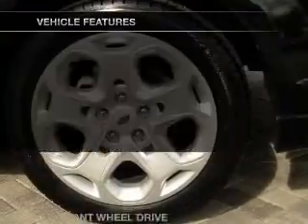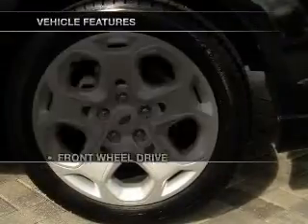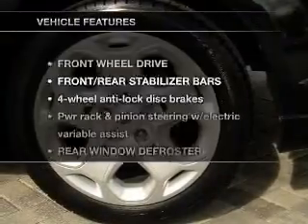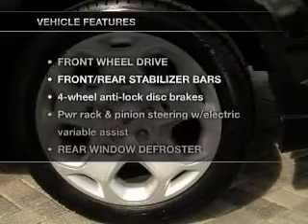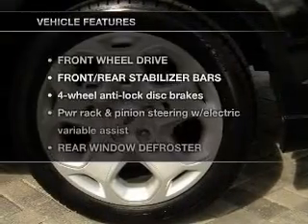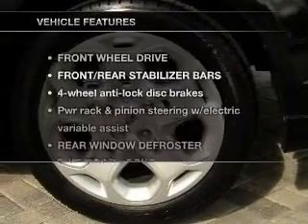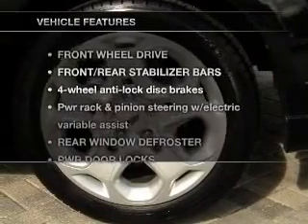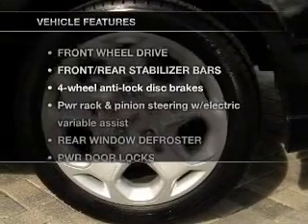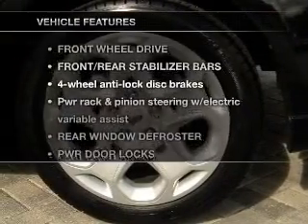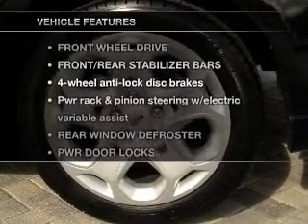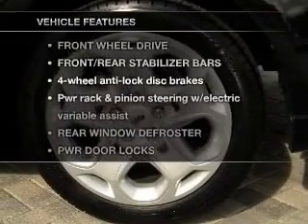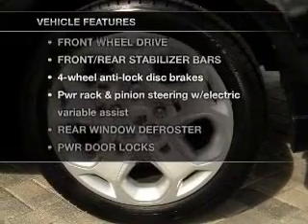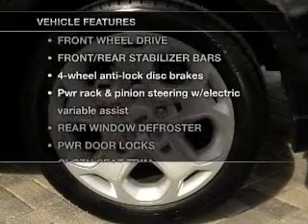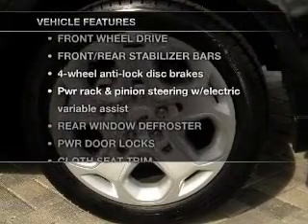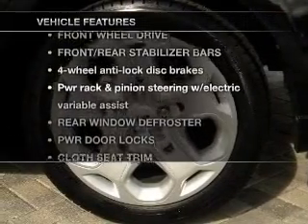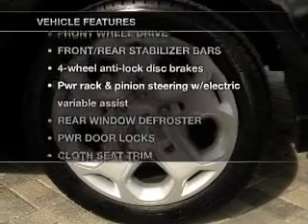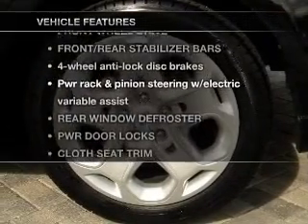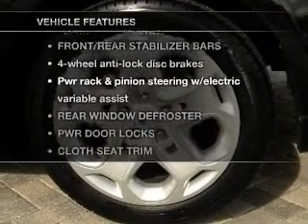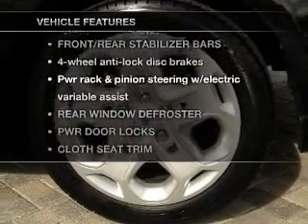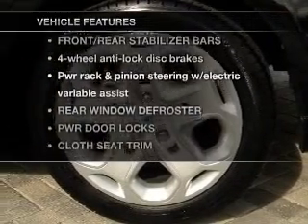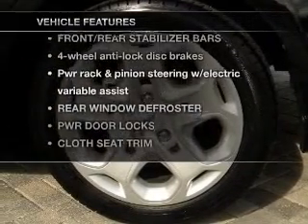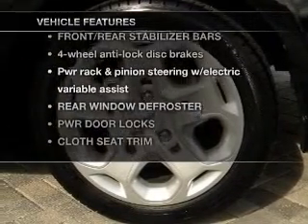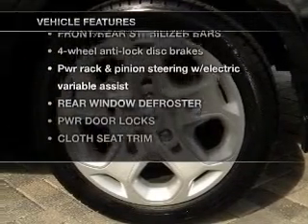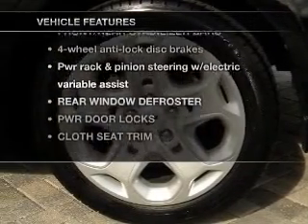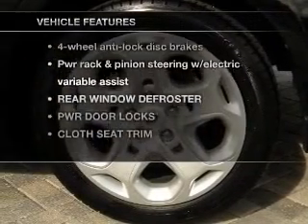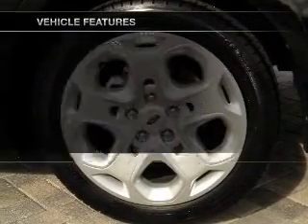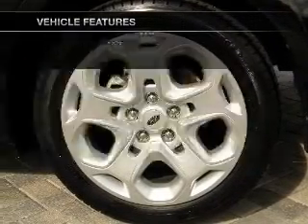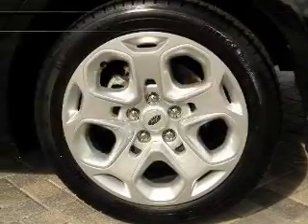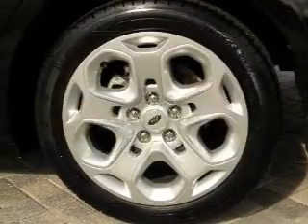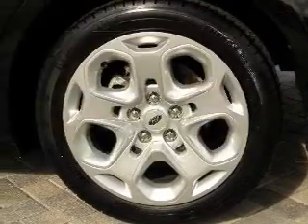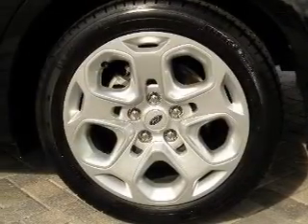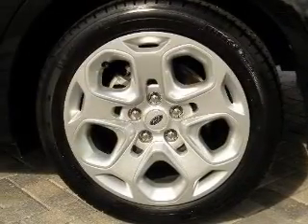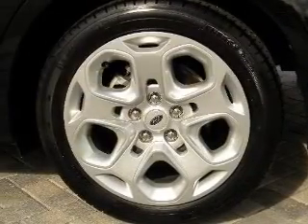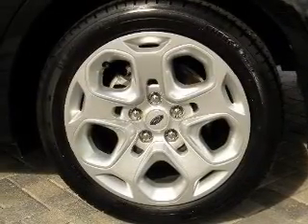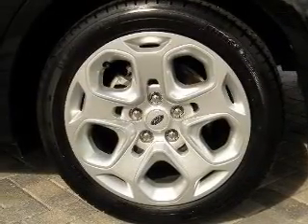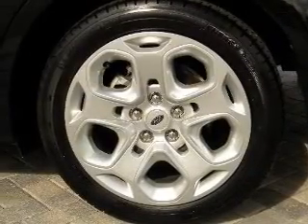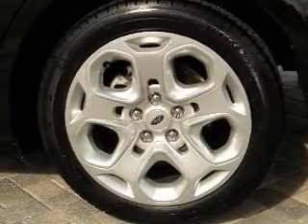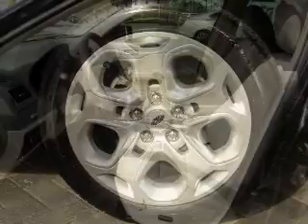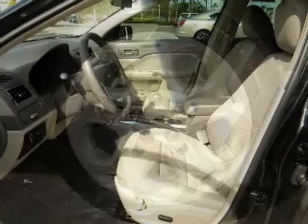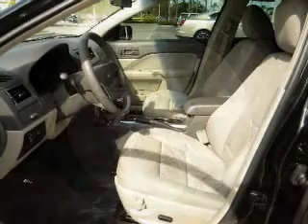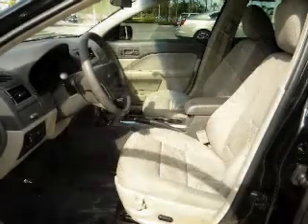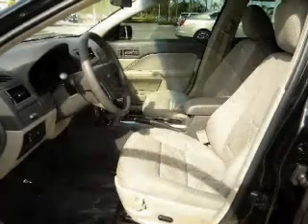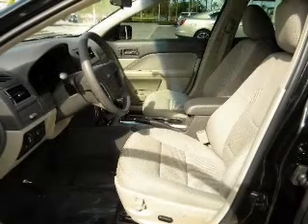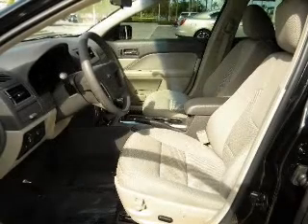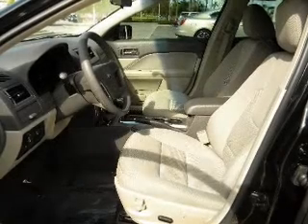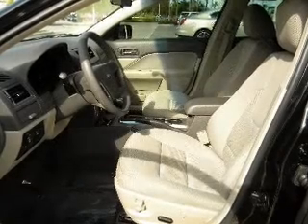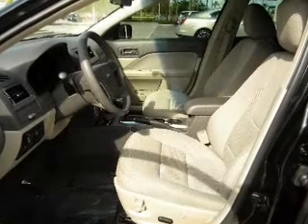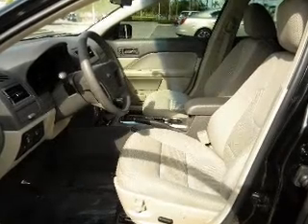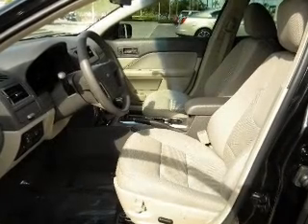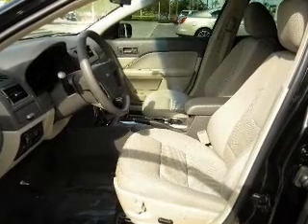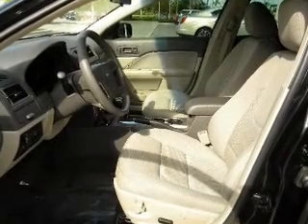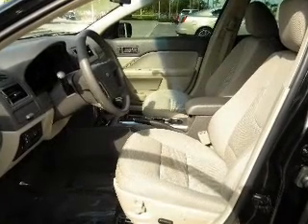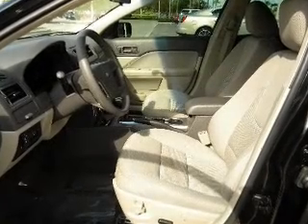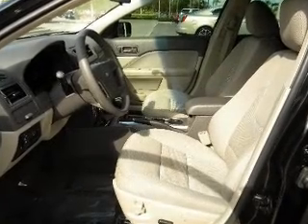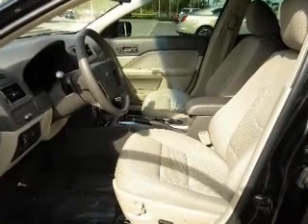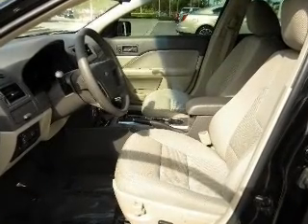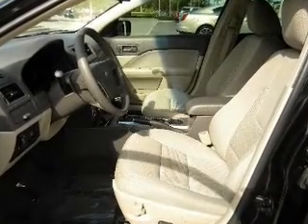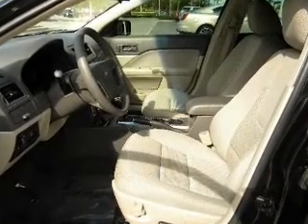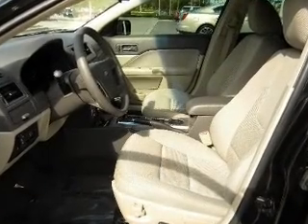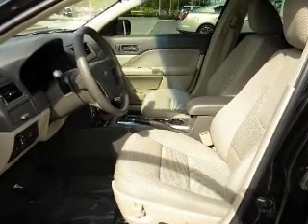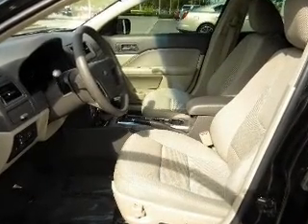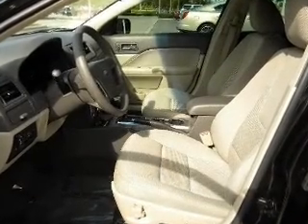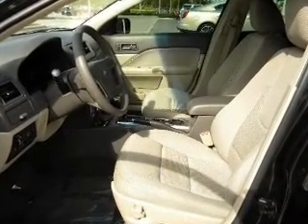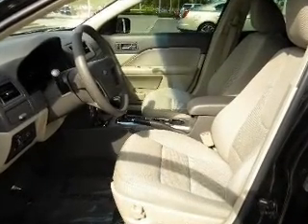Enjoy these notable features included in this vehicle: power door locks, power windows, power steering, and cruise control.